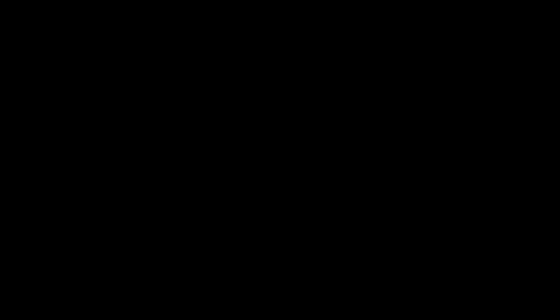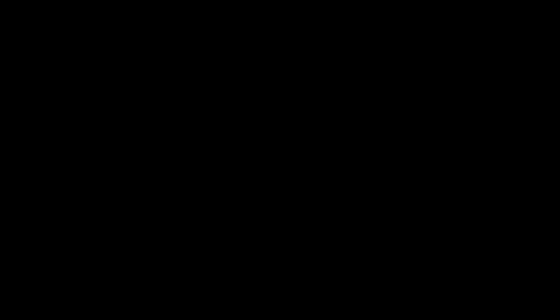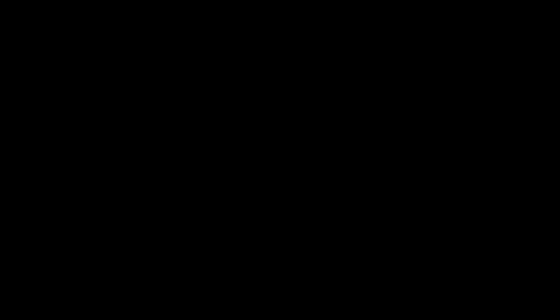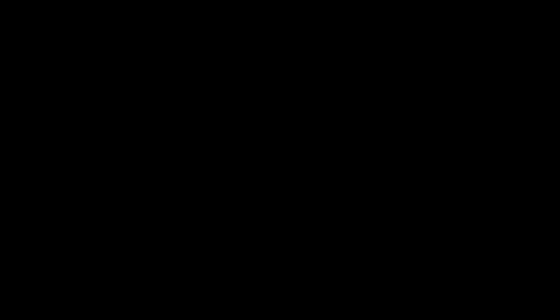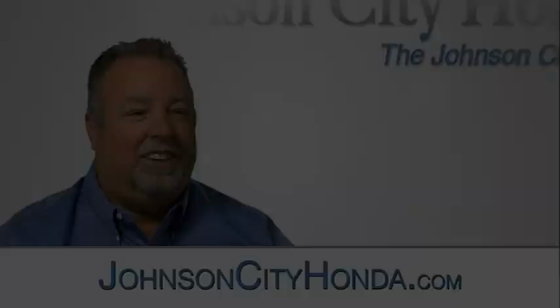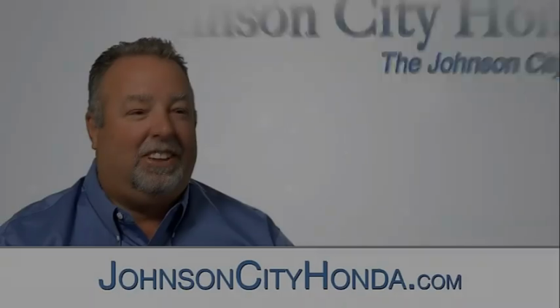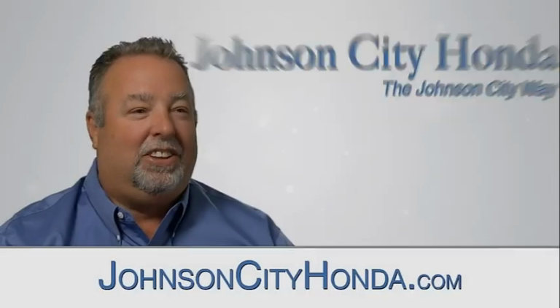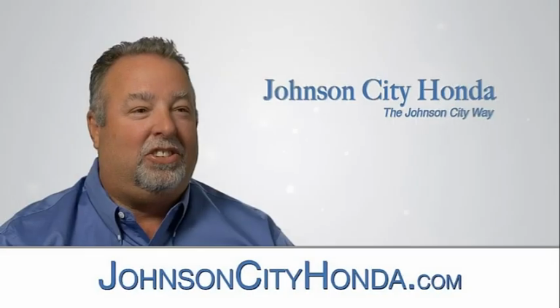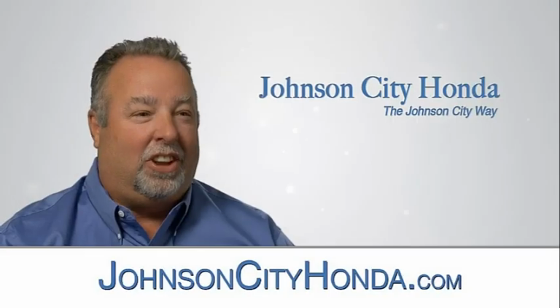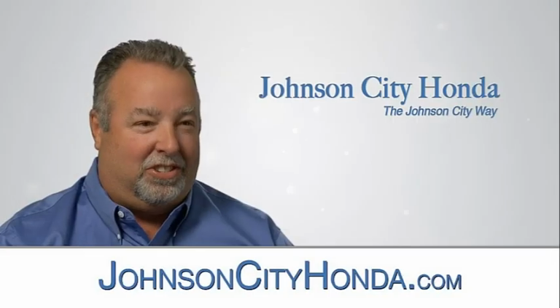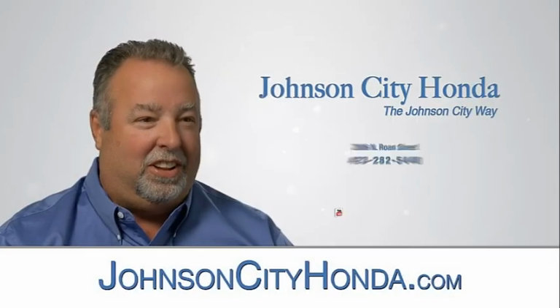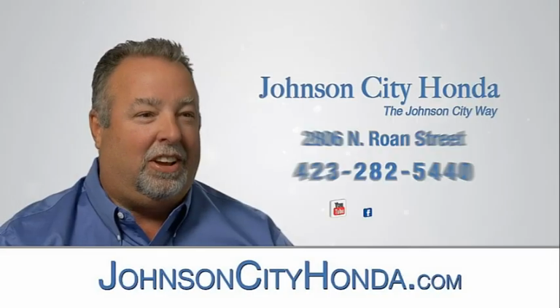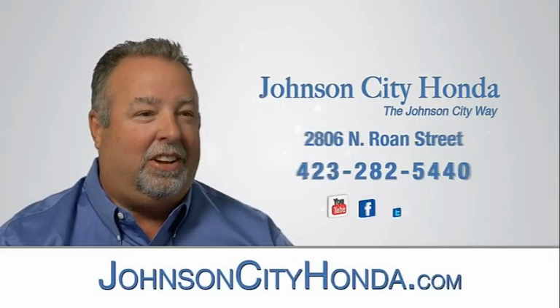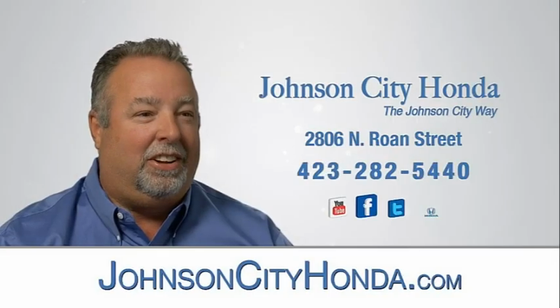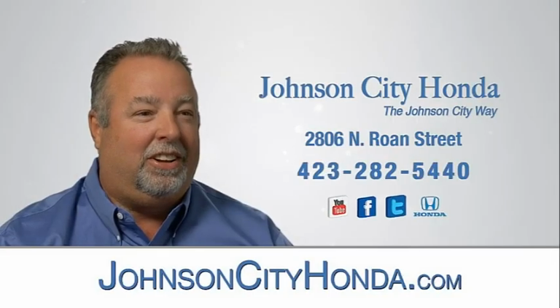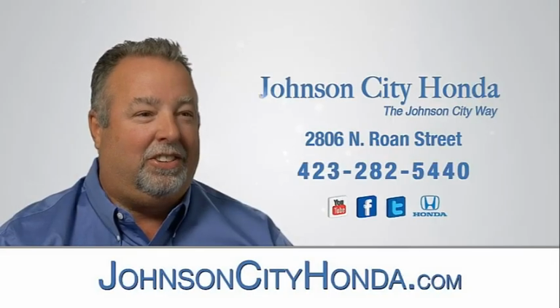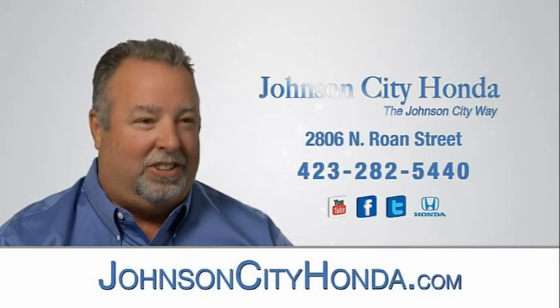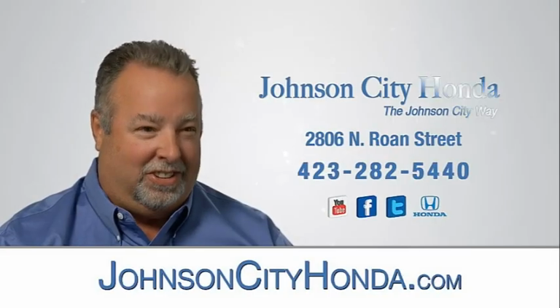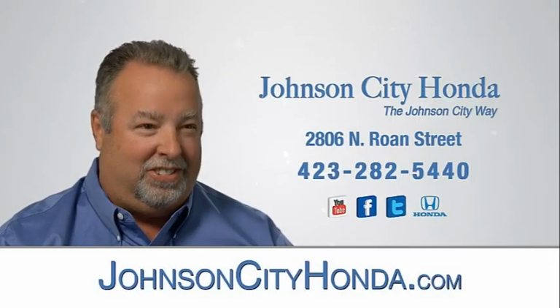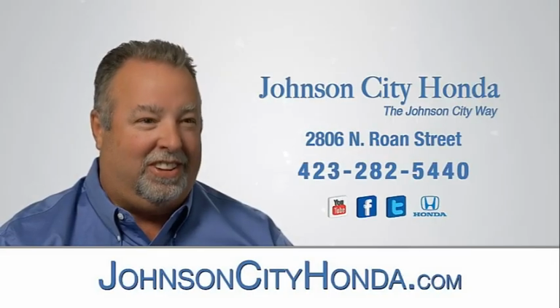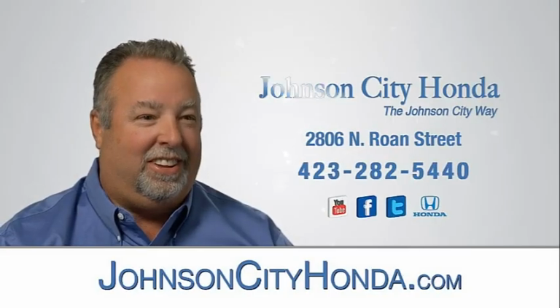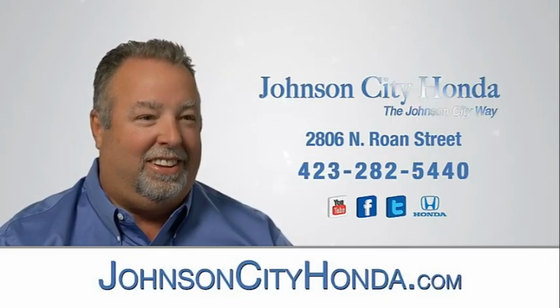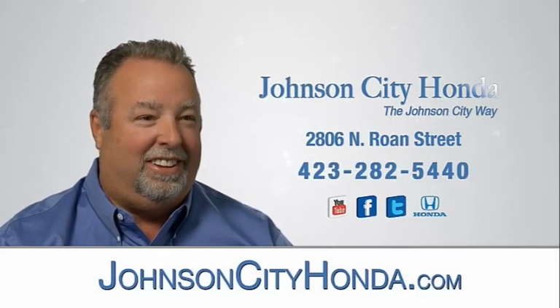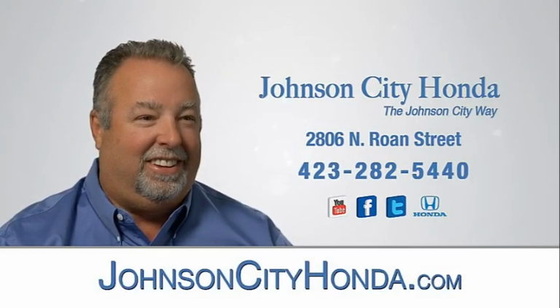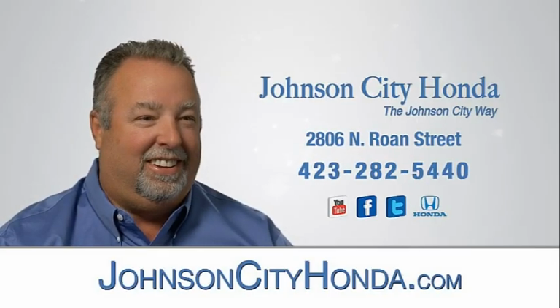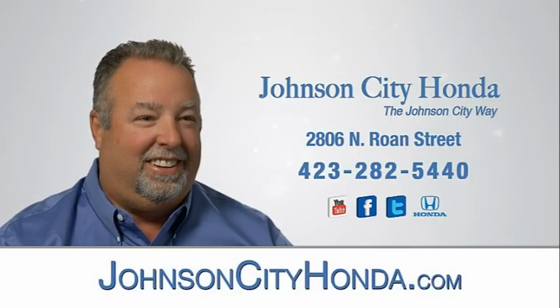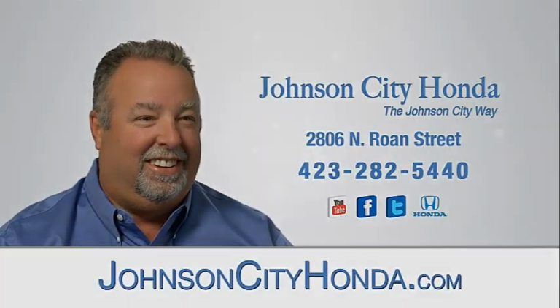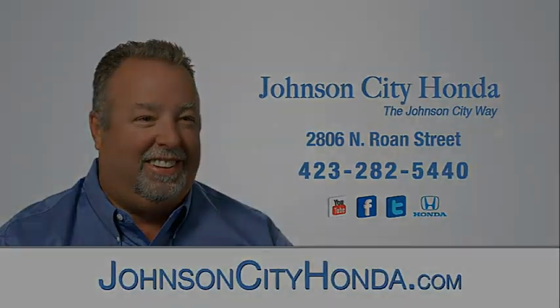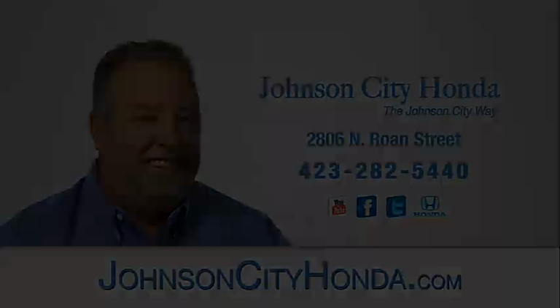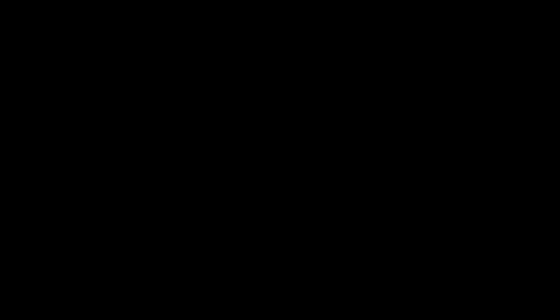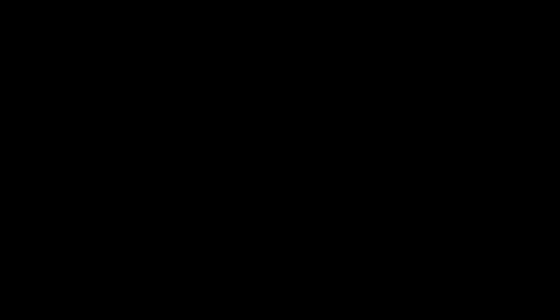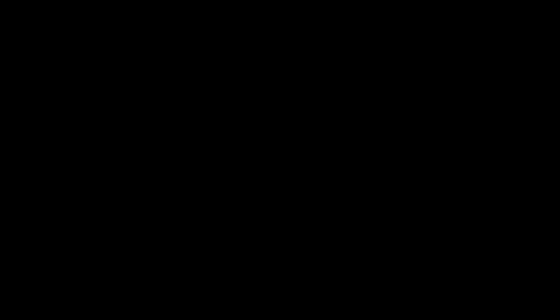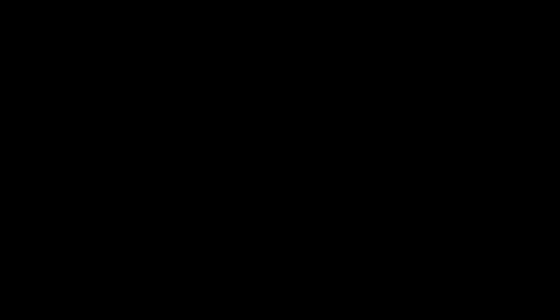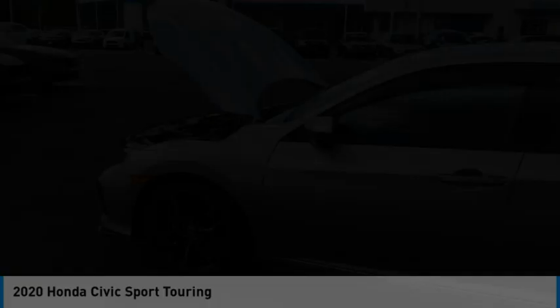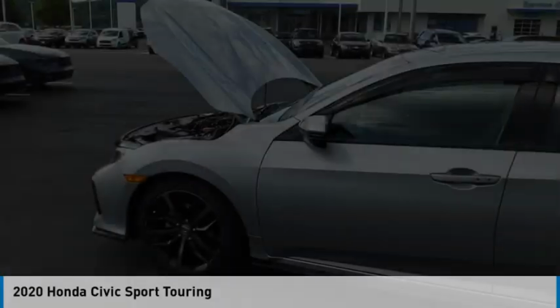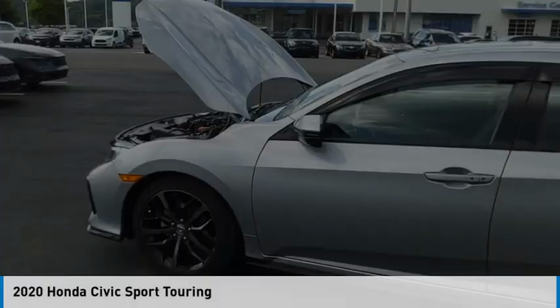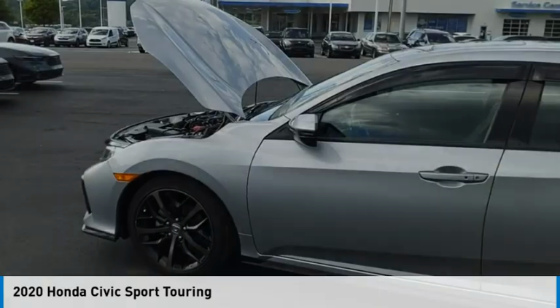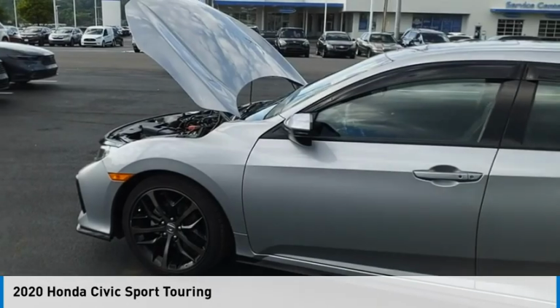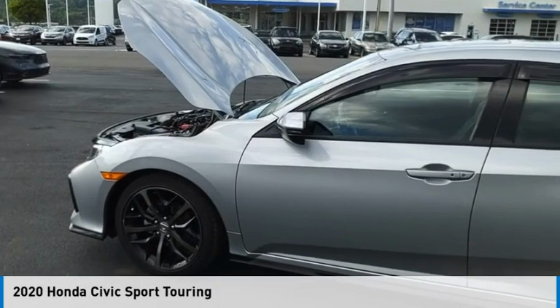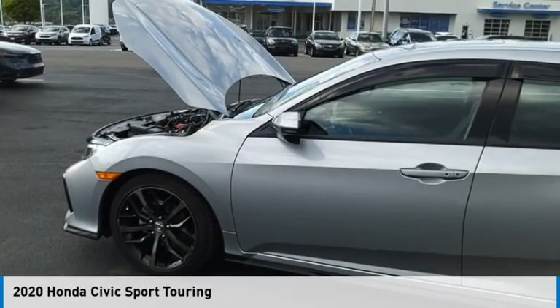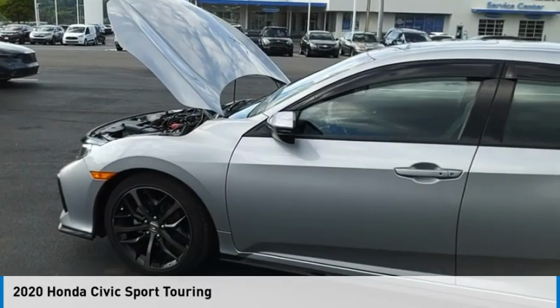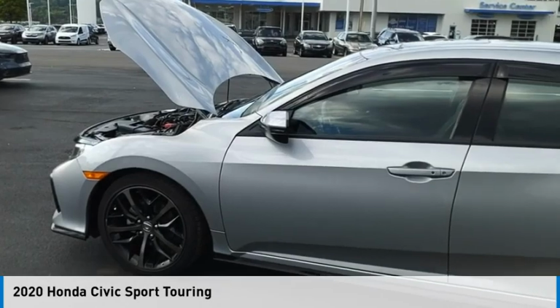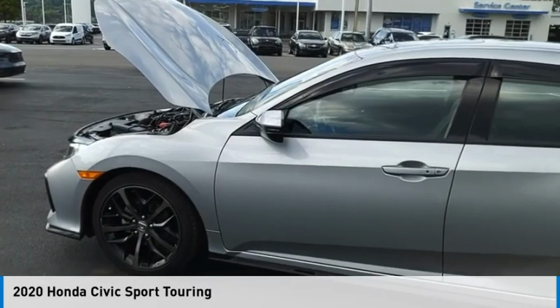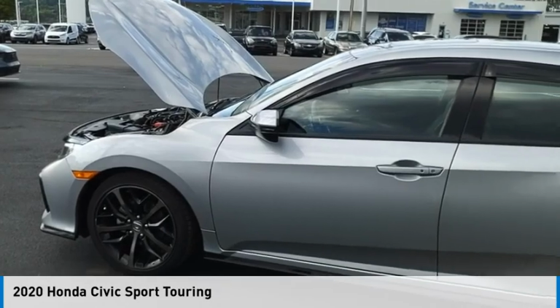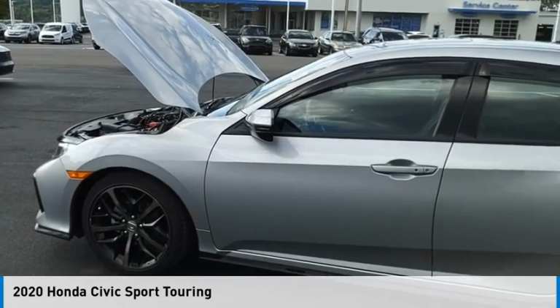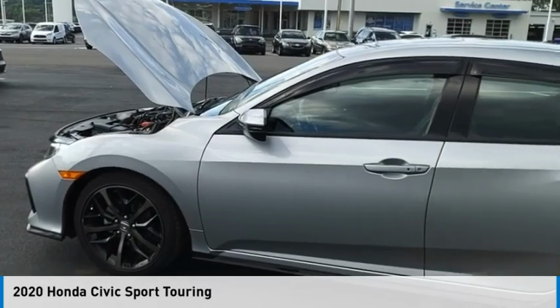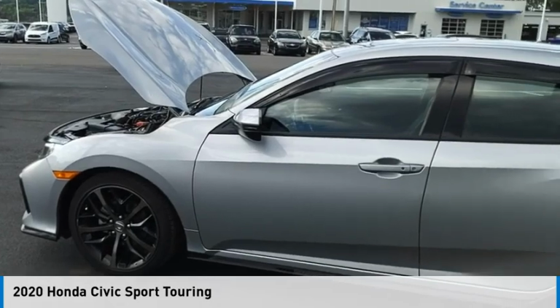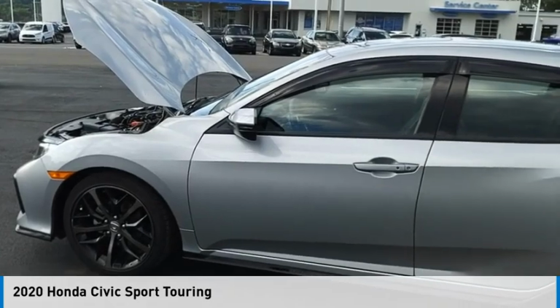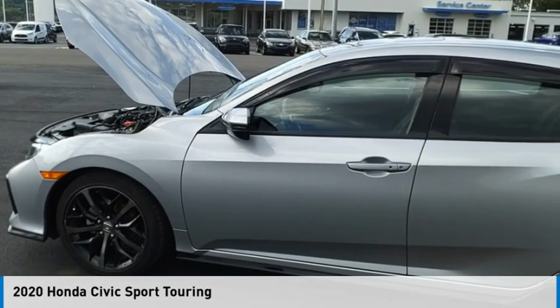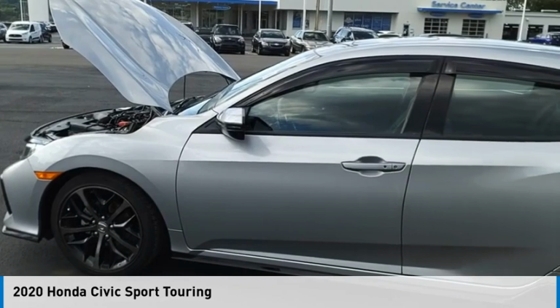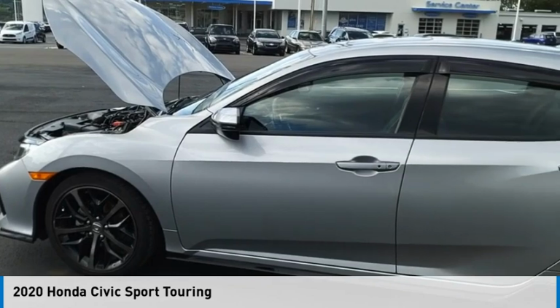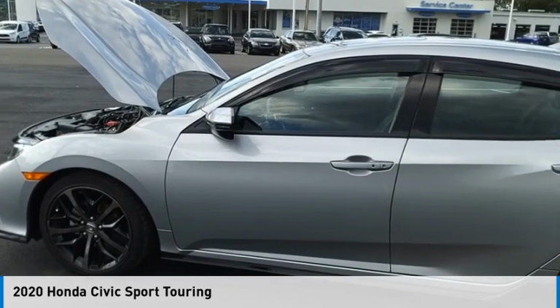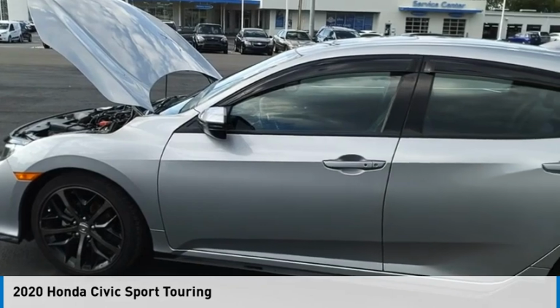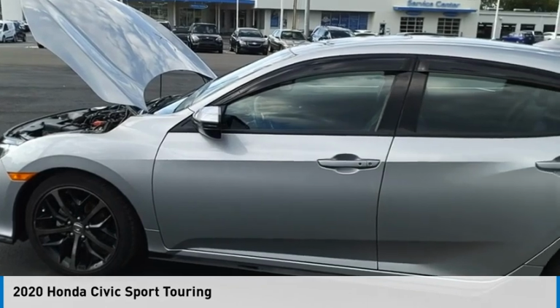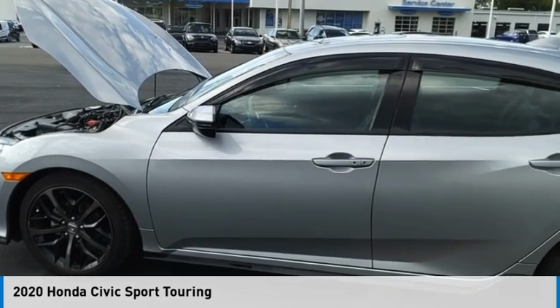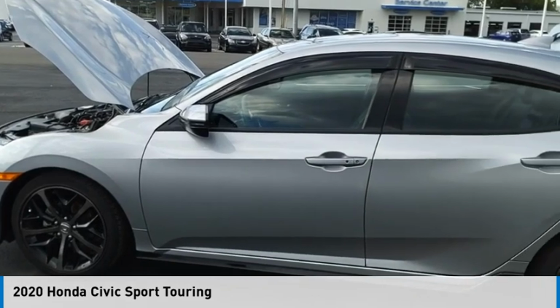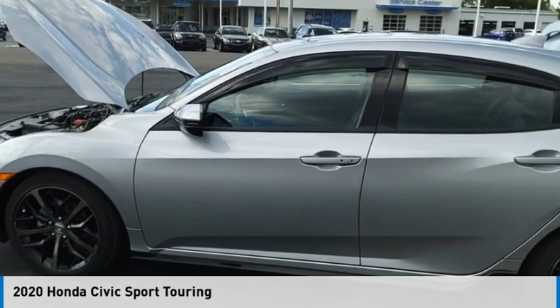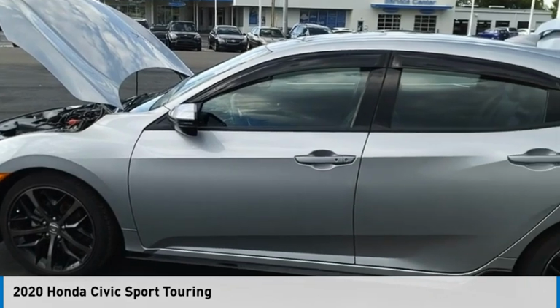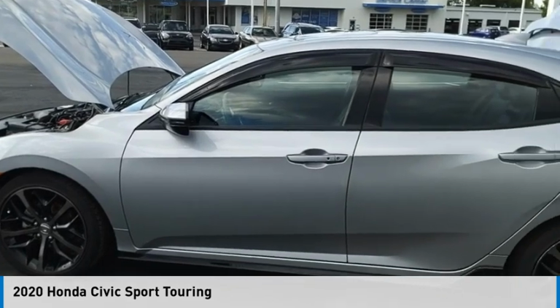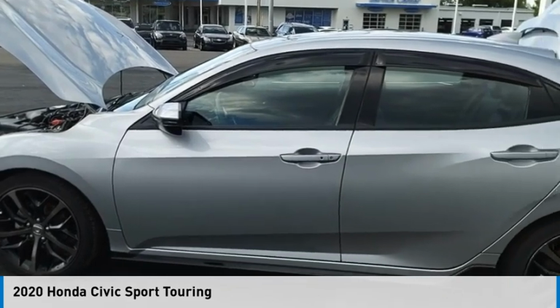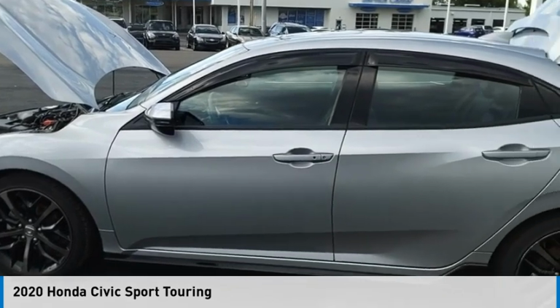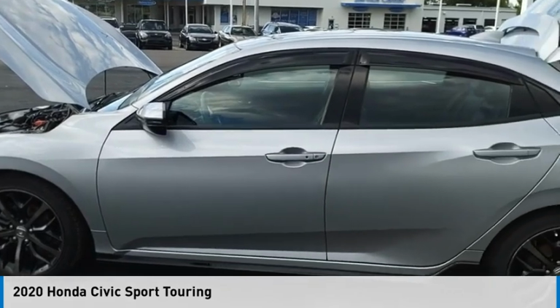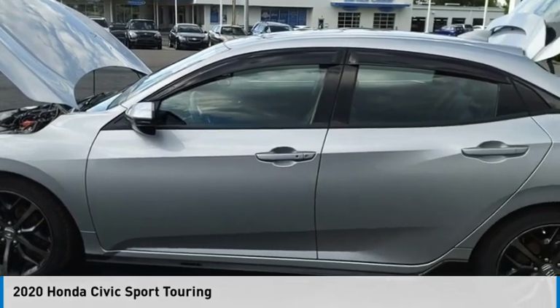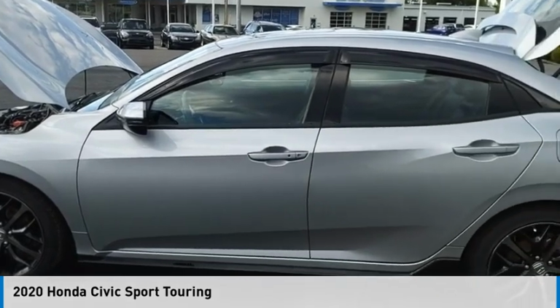Johnson City Honda. Come test drive the 2020 Civic.